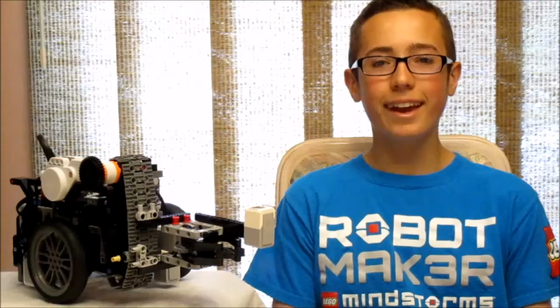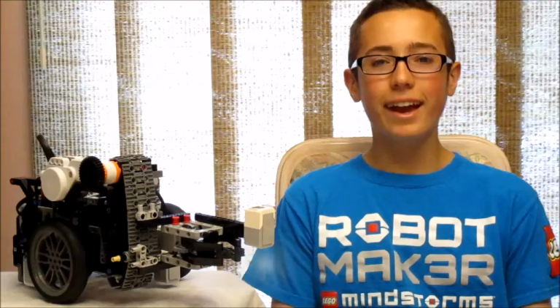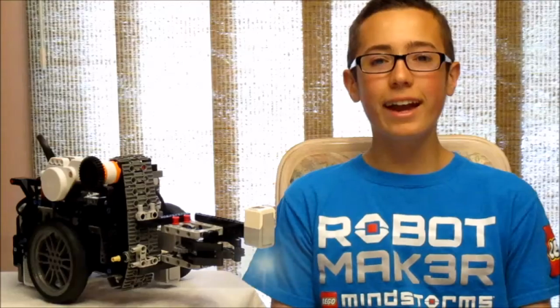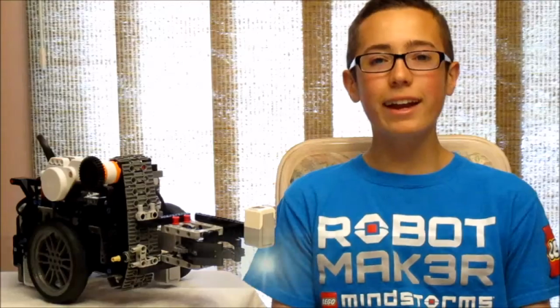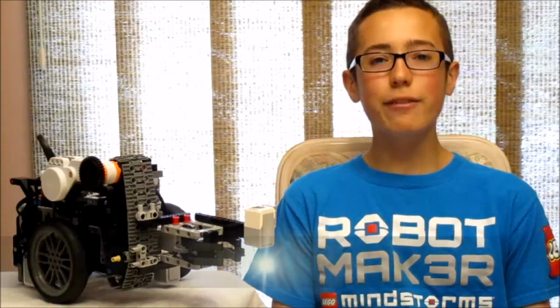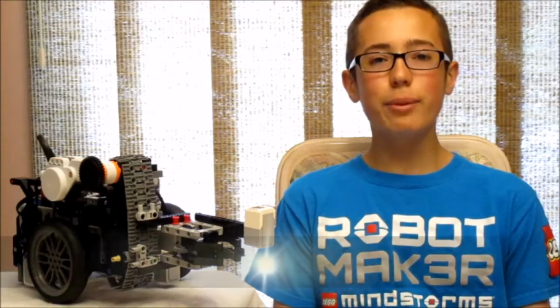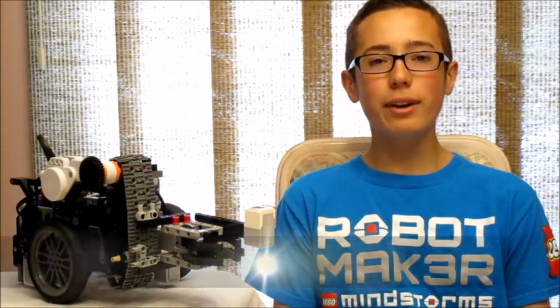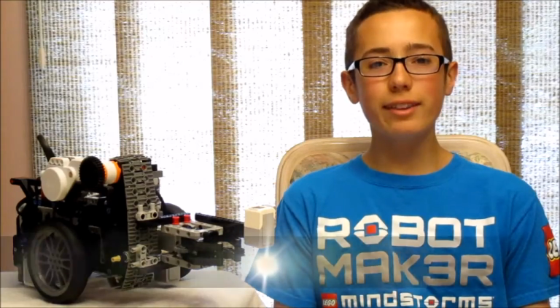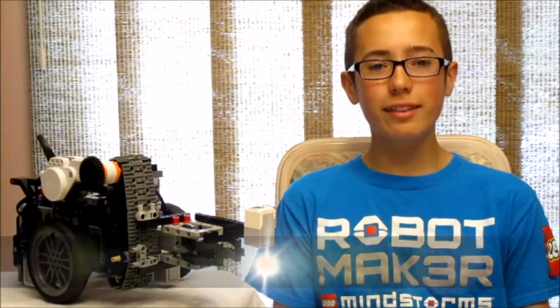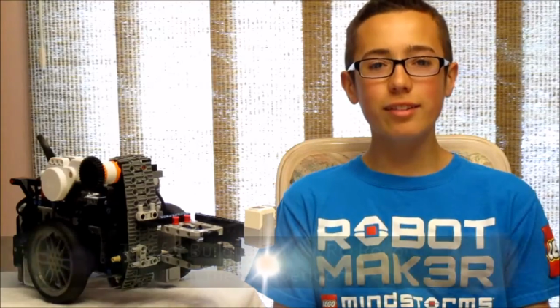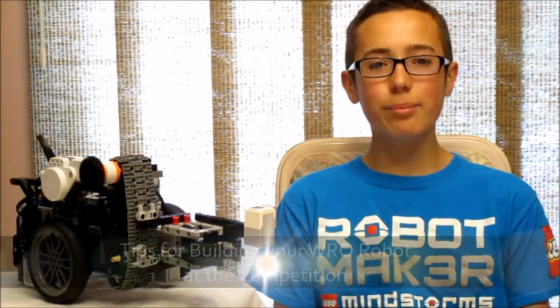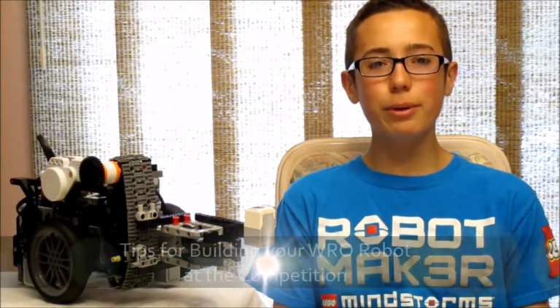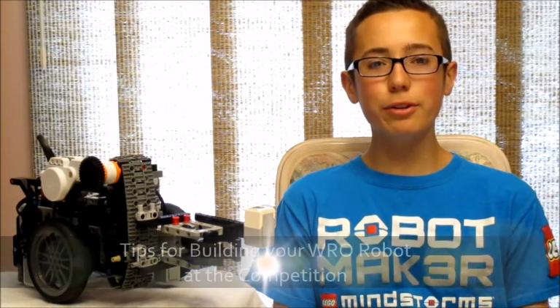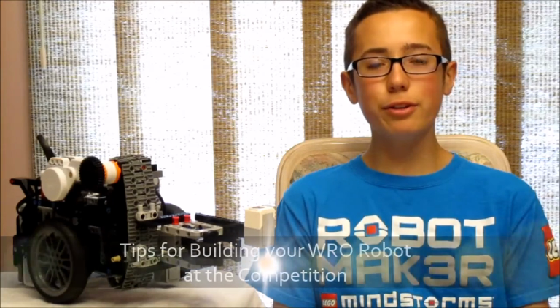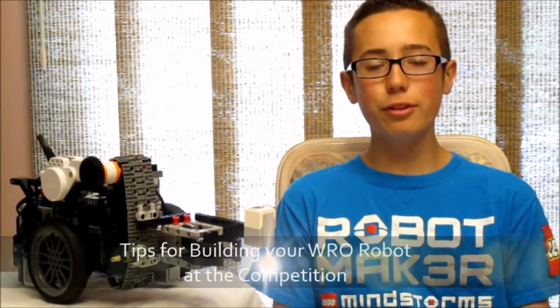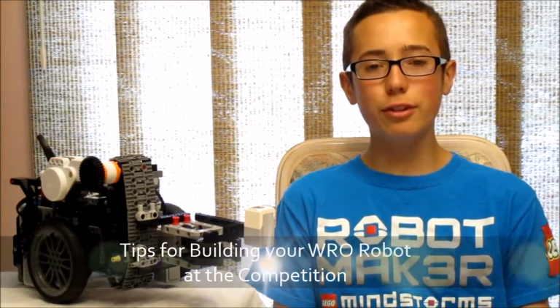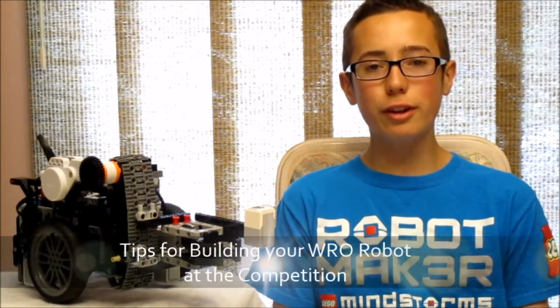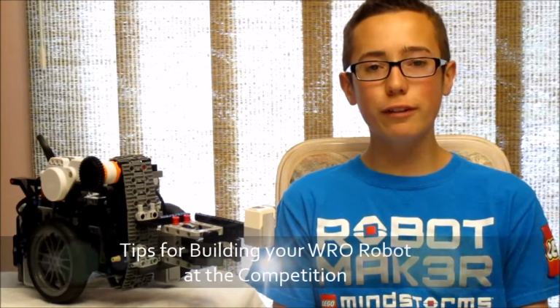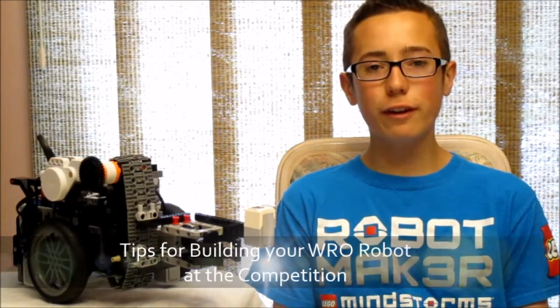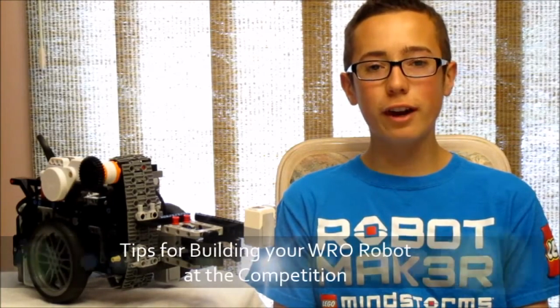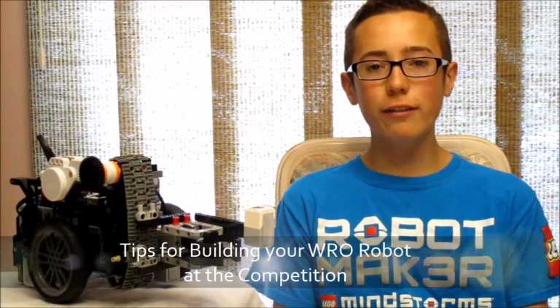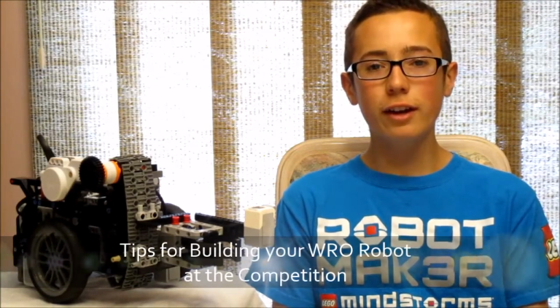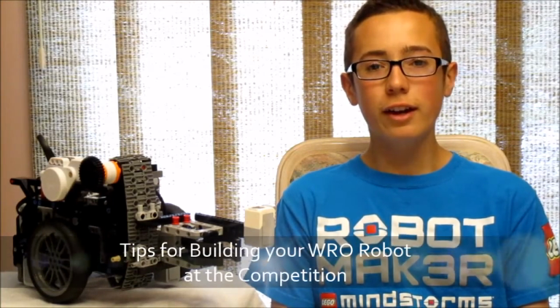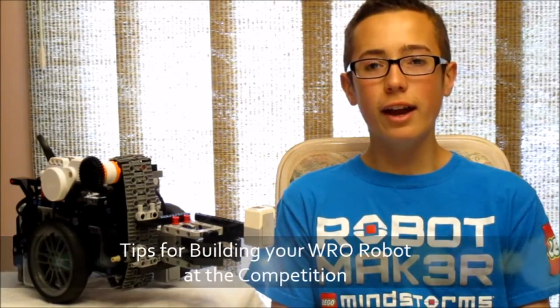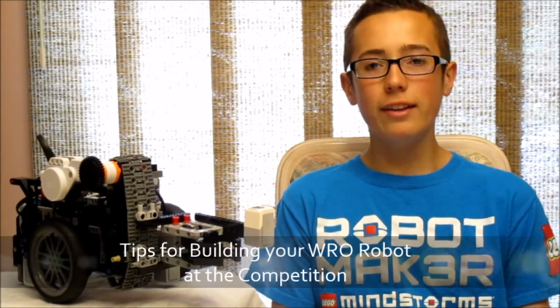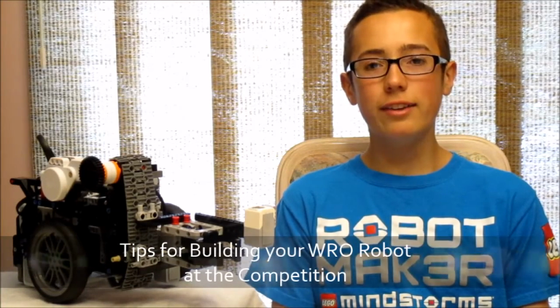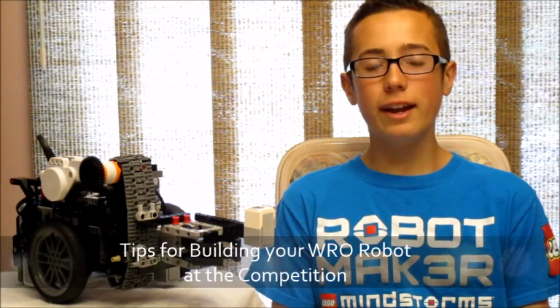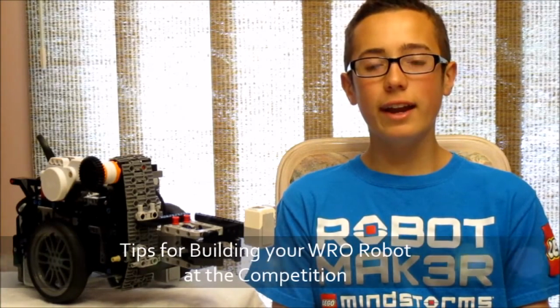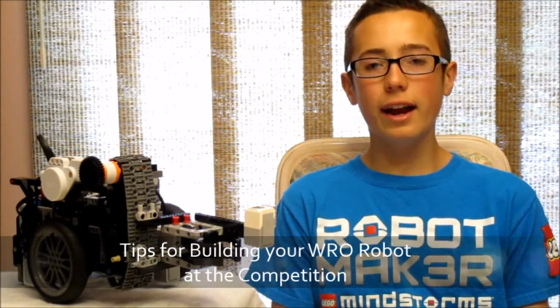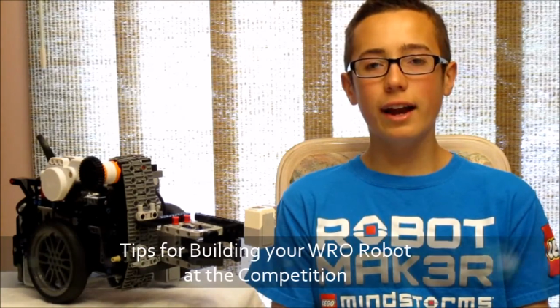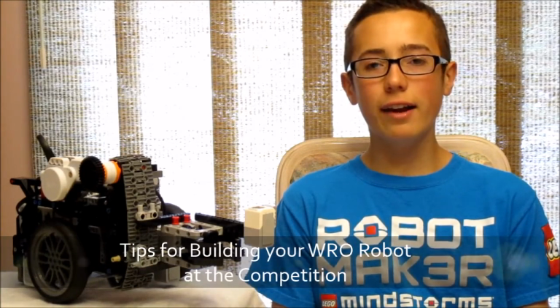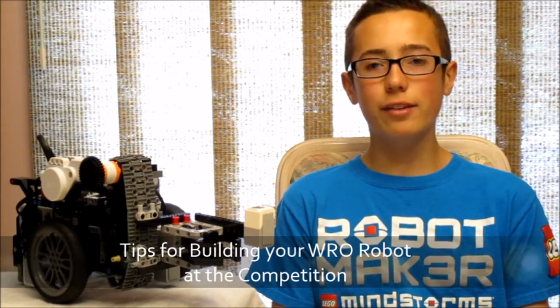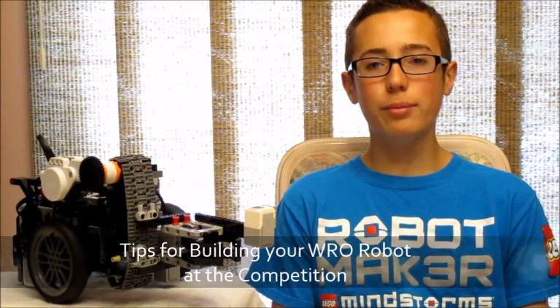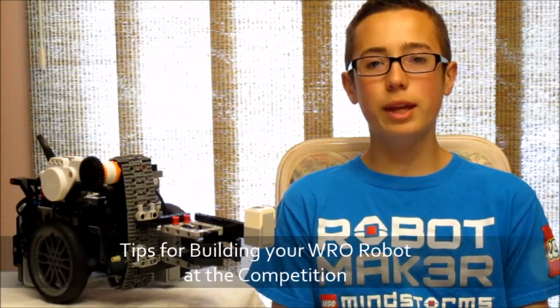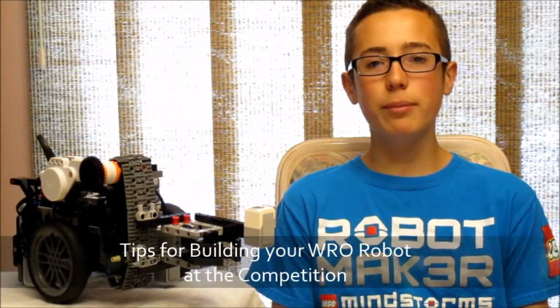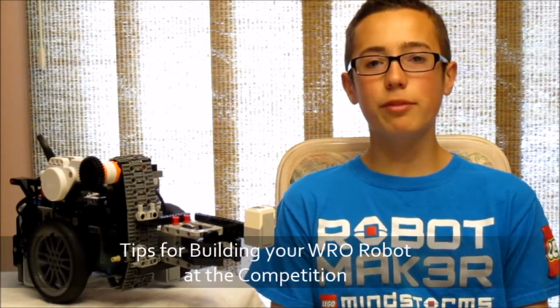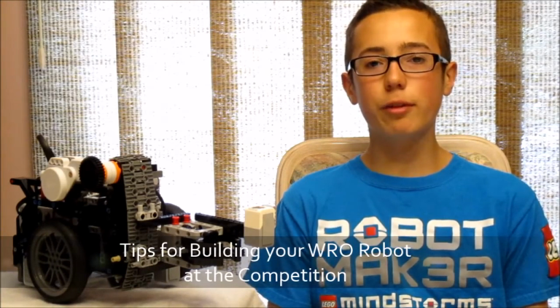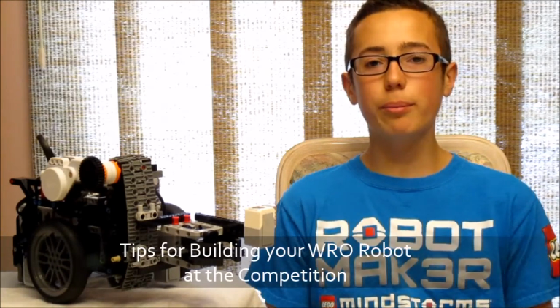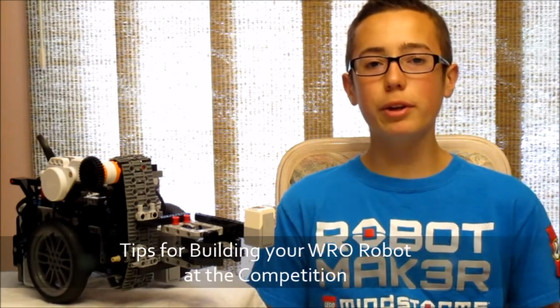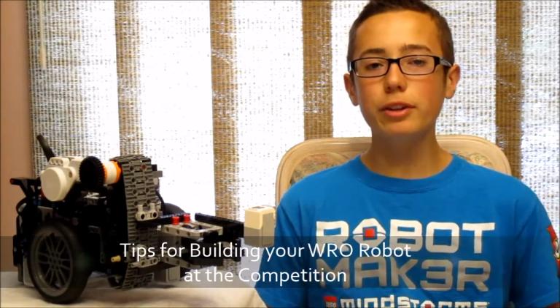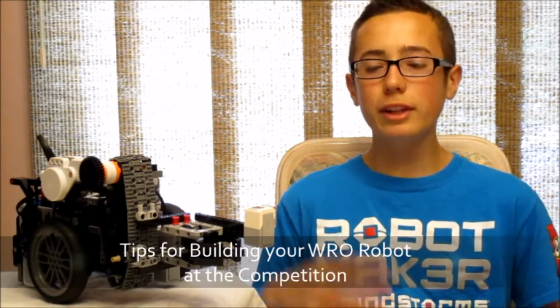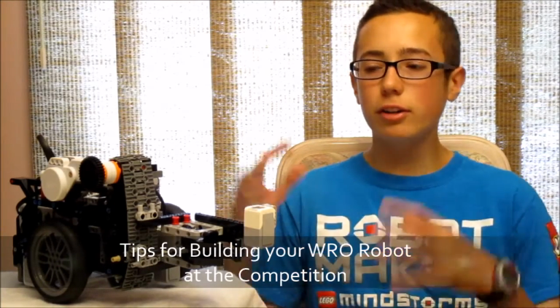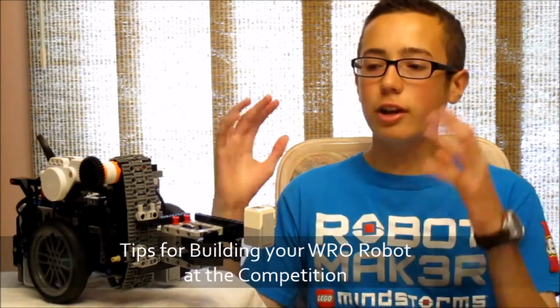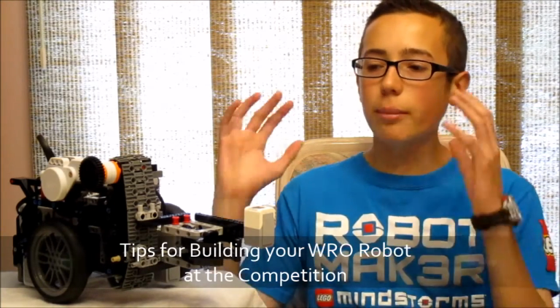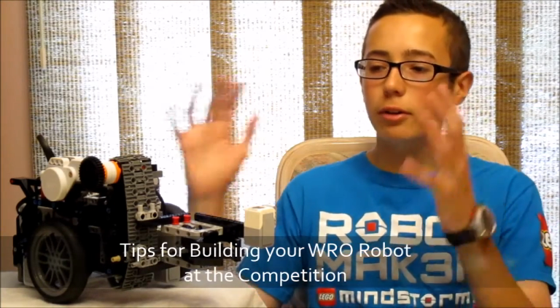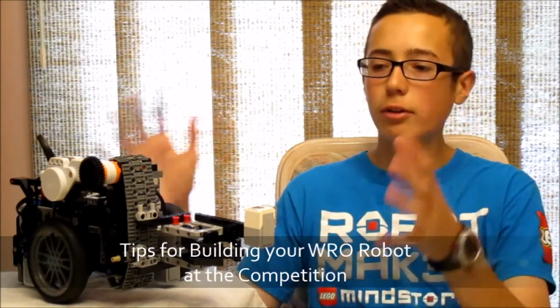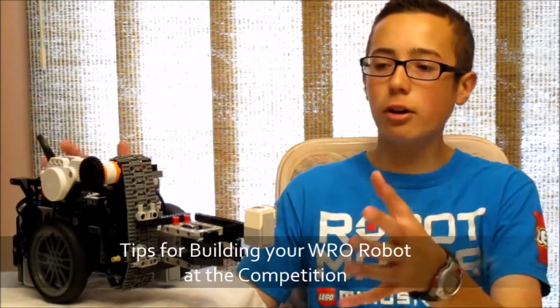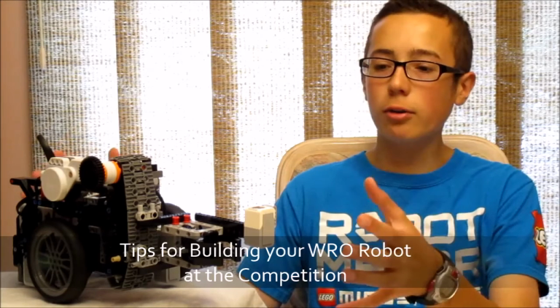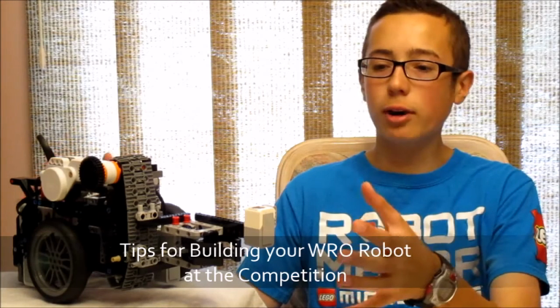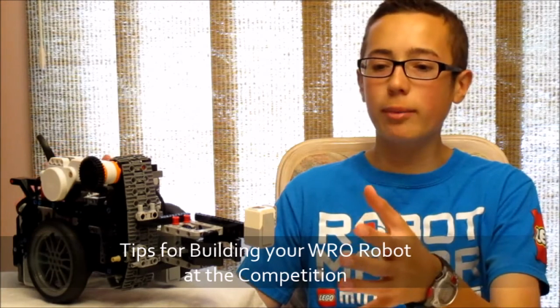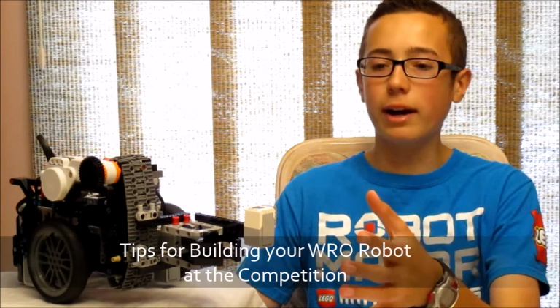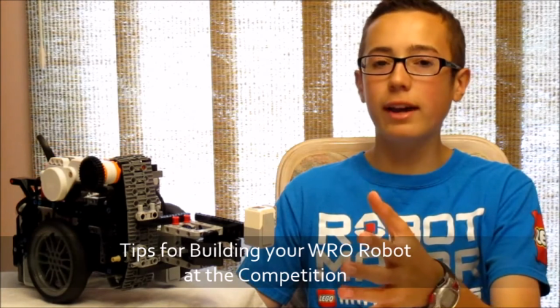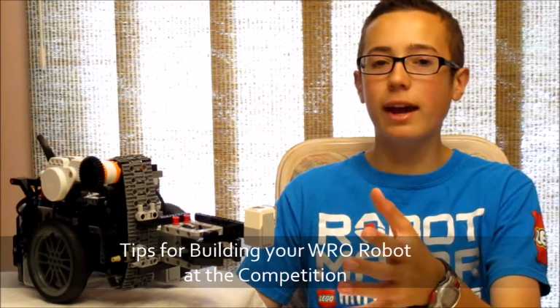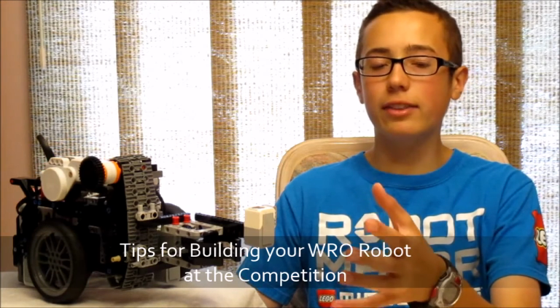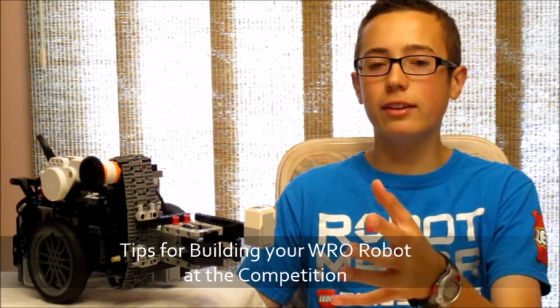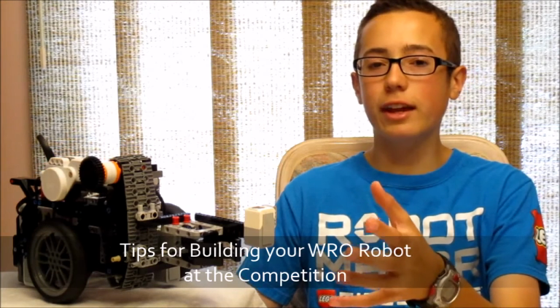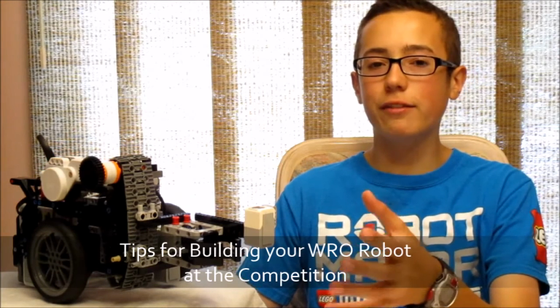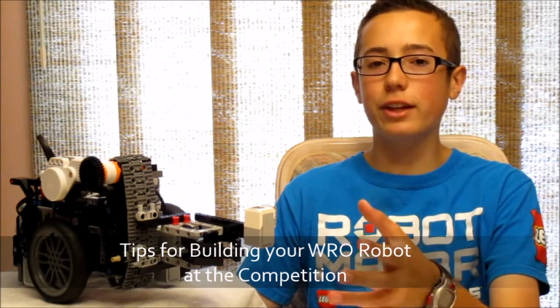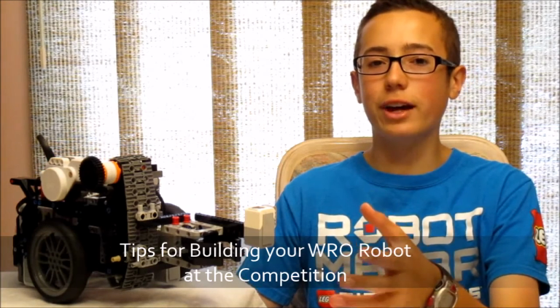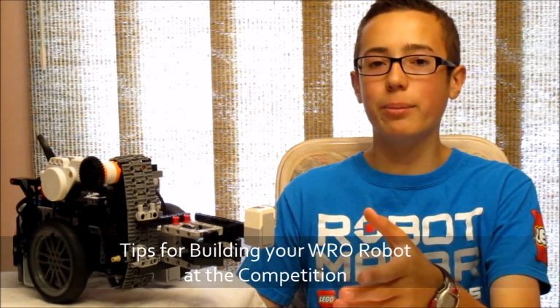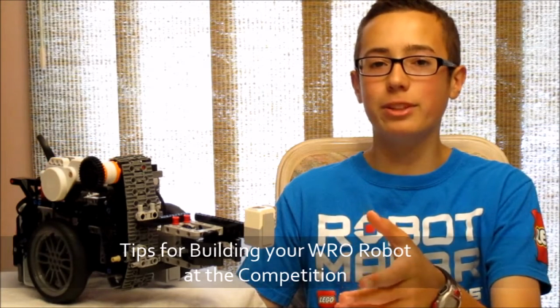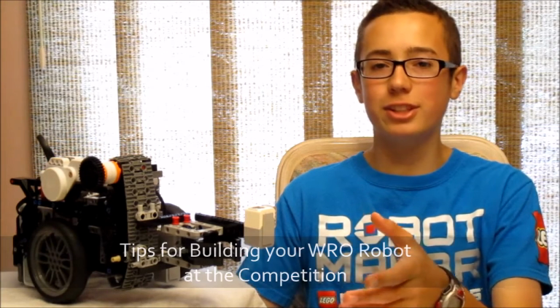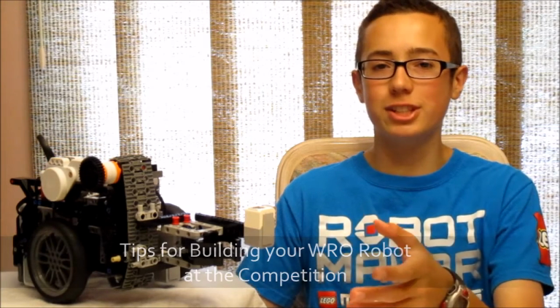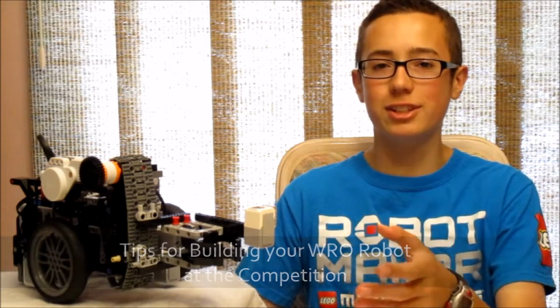Hey everybody, this is BuilderDude35 and today I have some tips for building your WRO robot at the day of the competition.